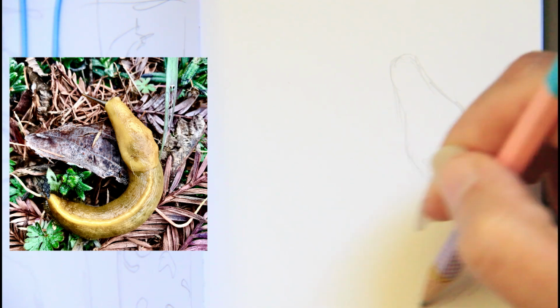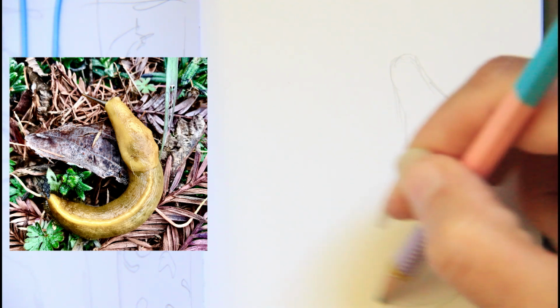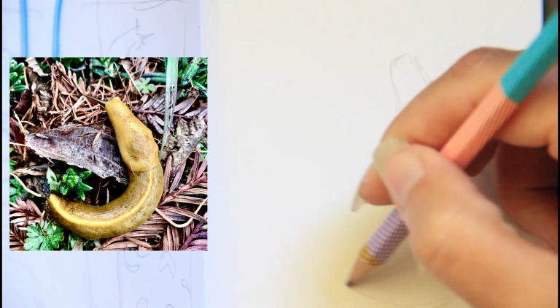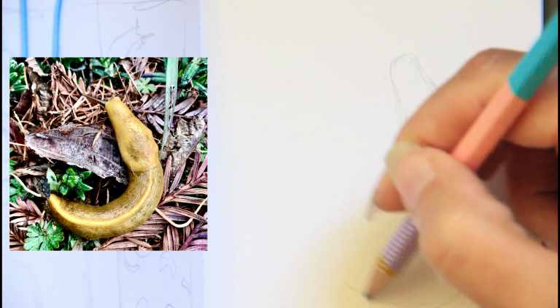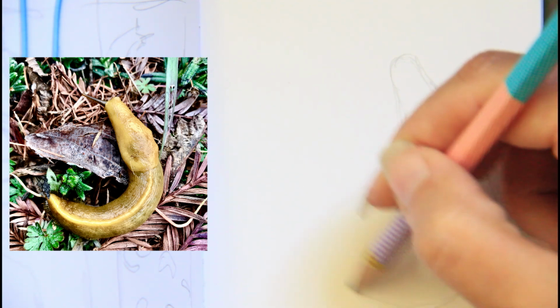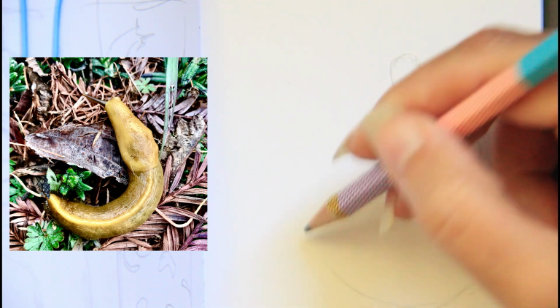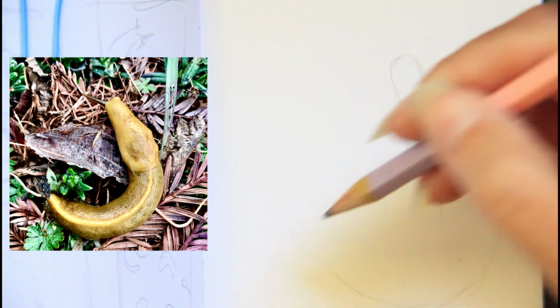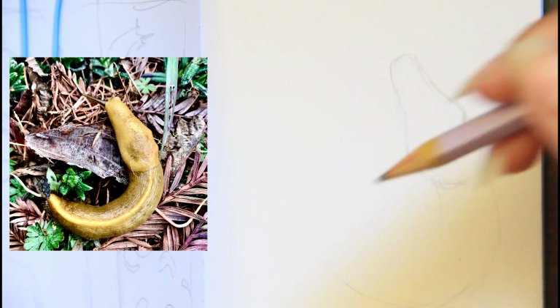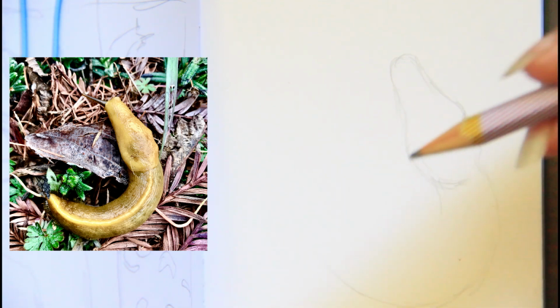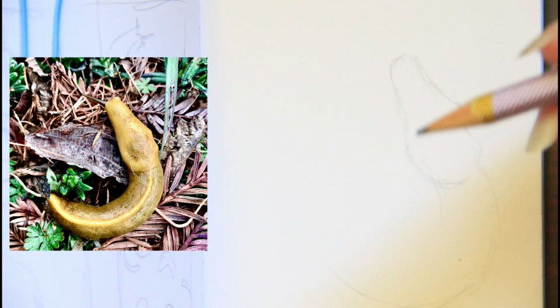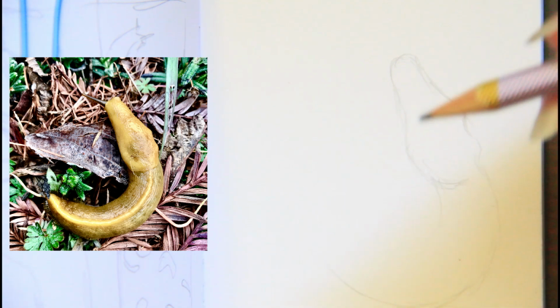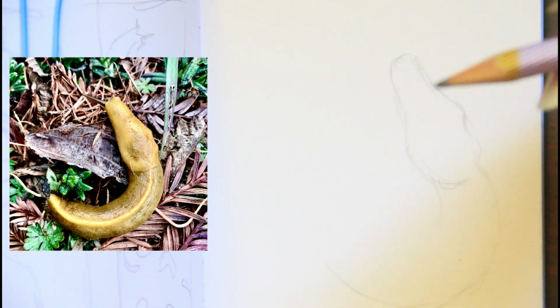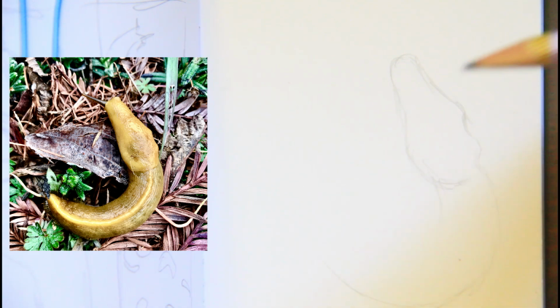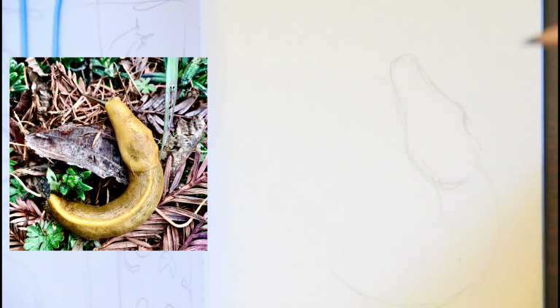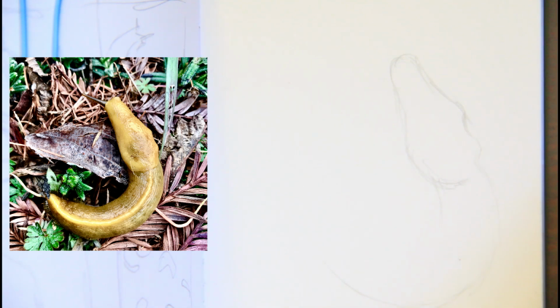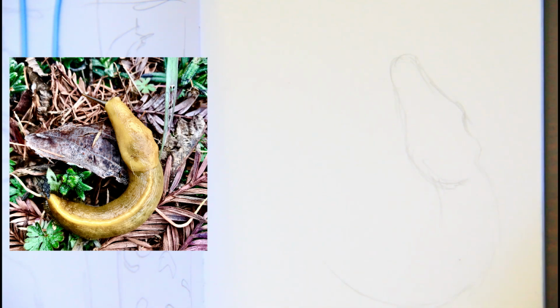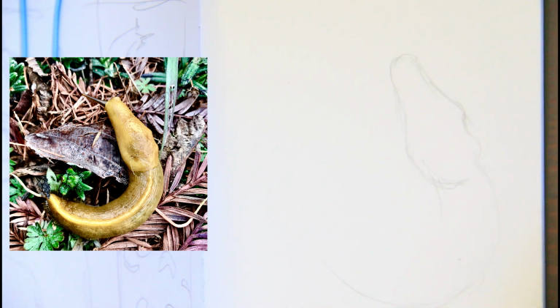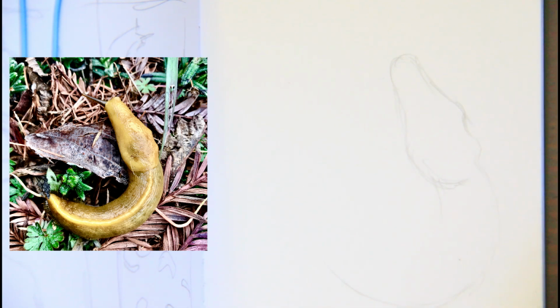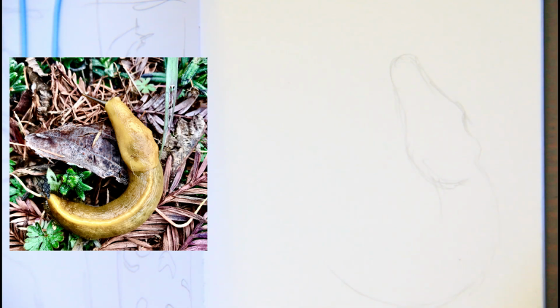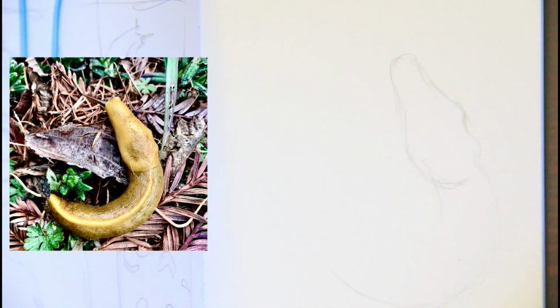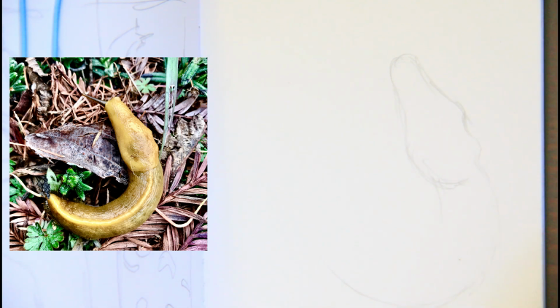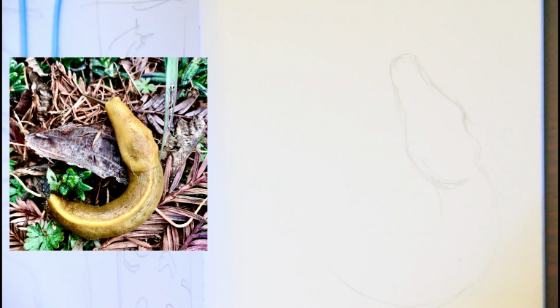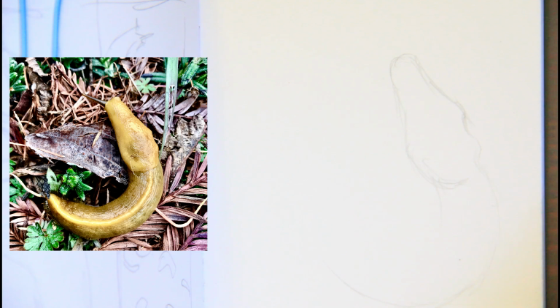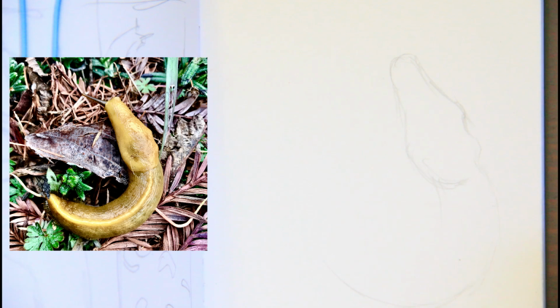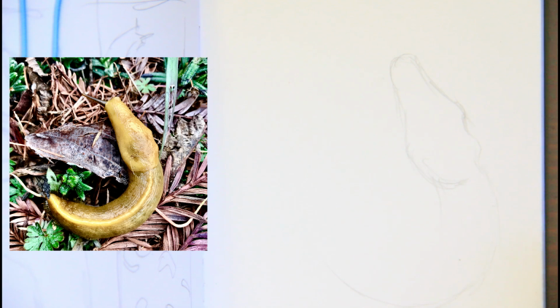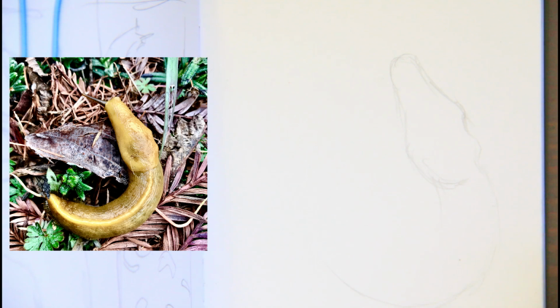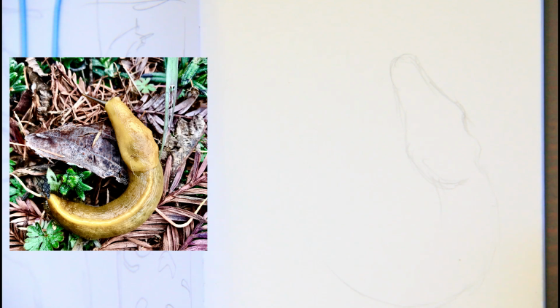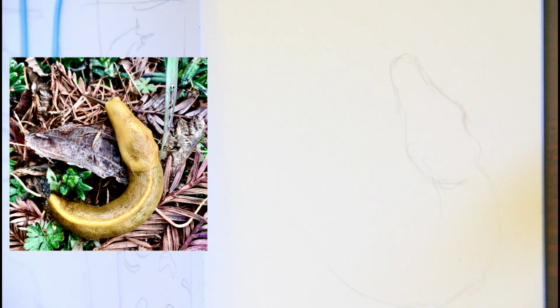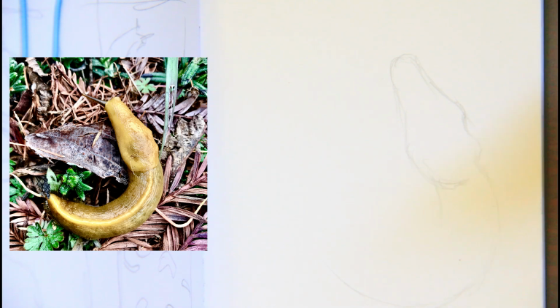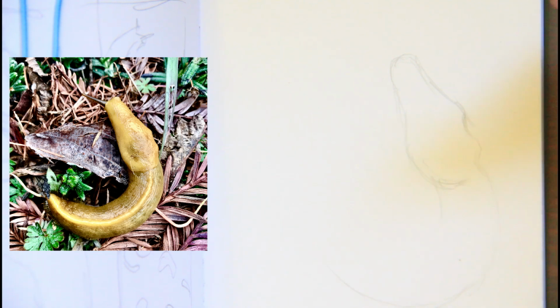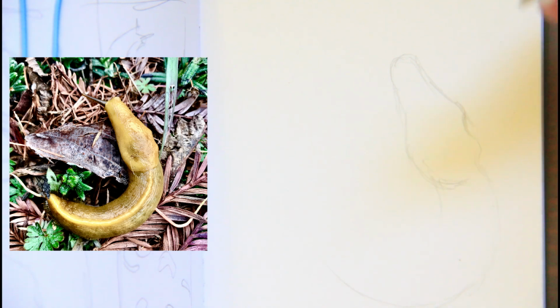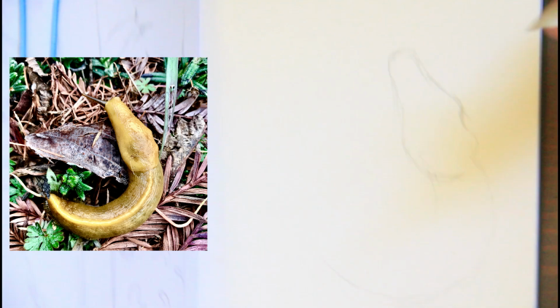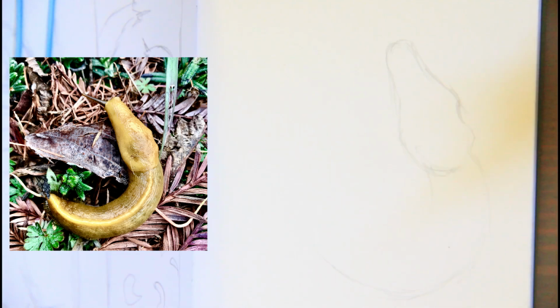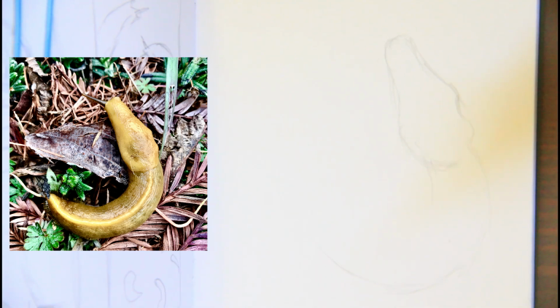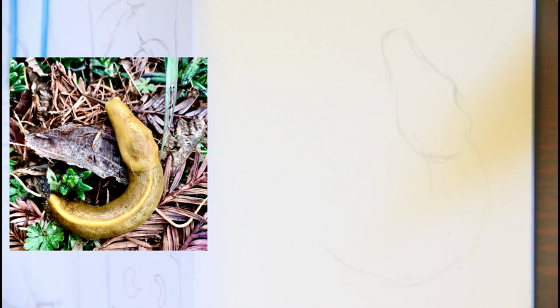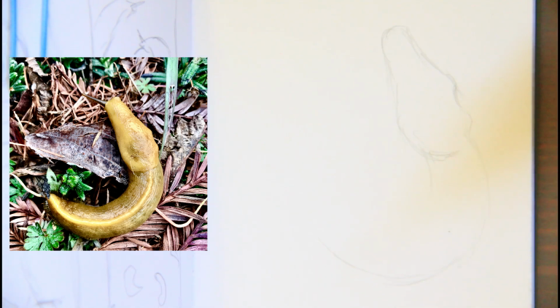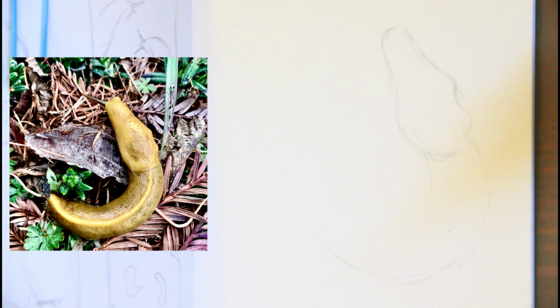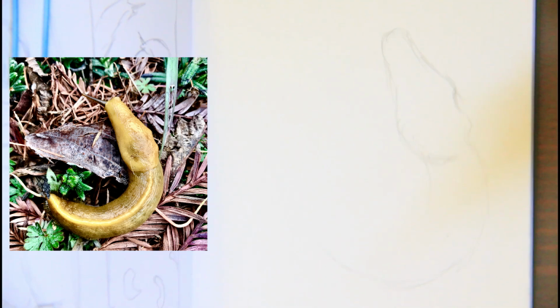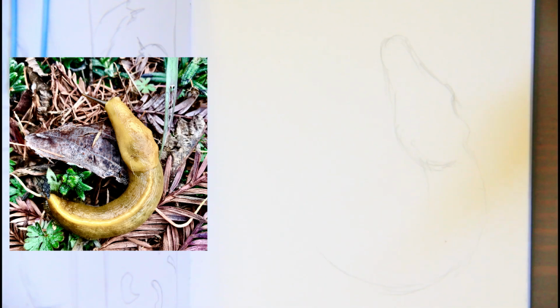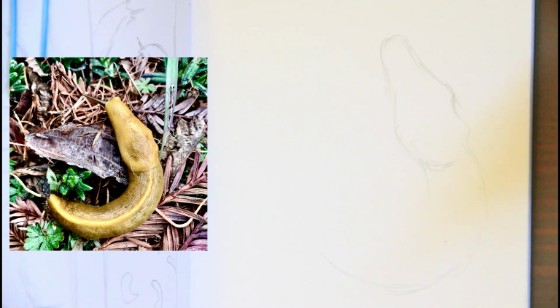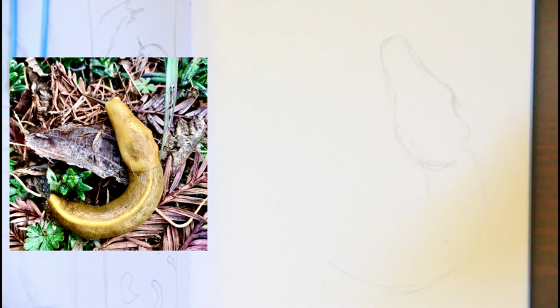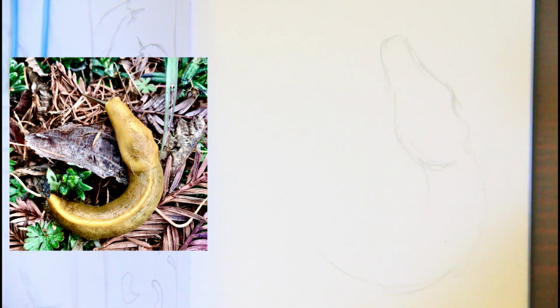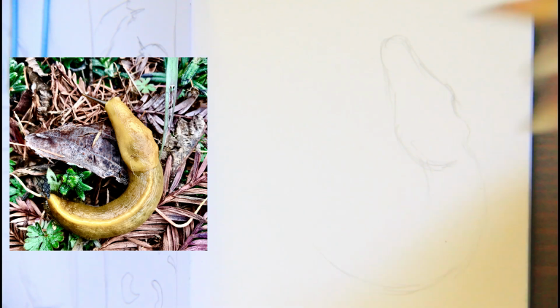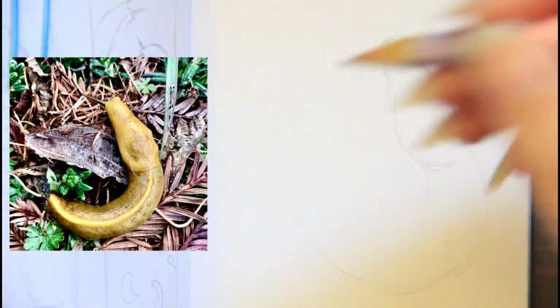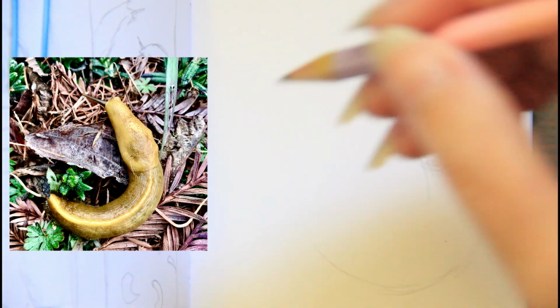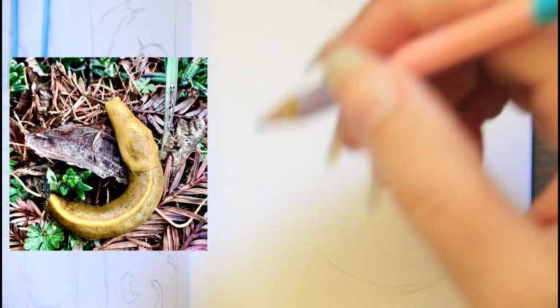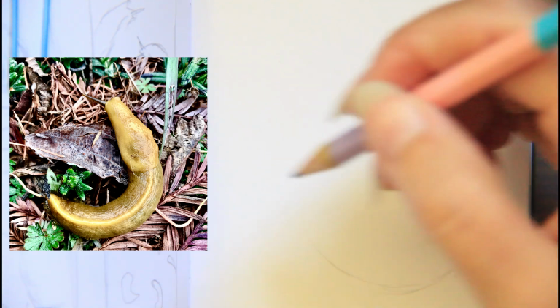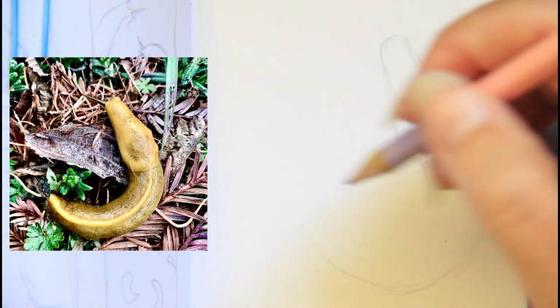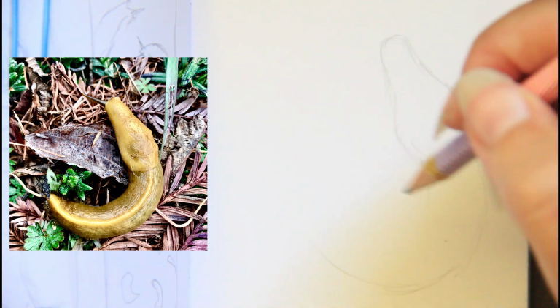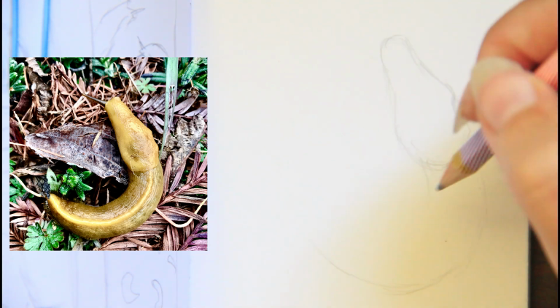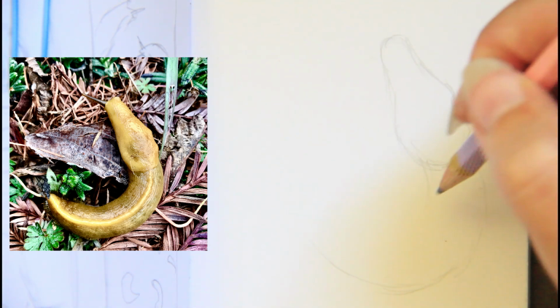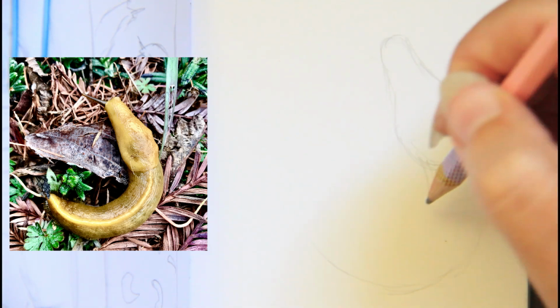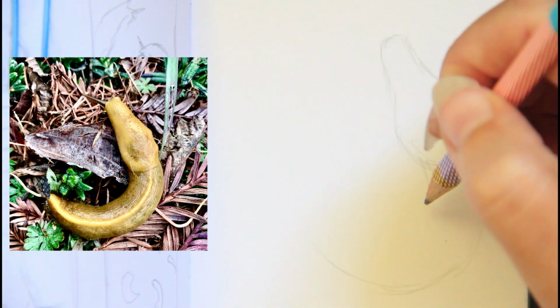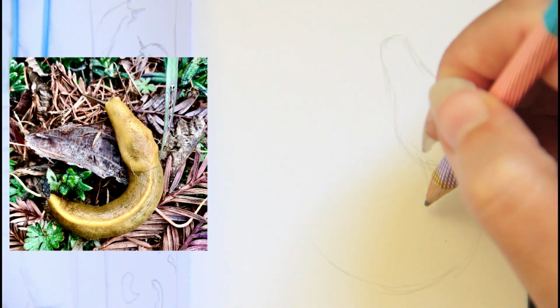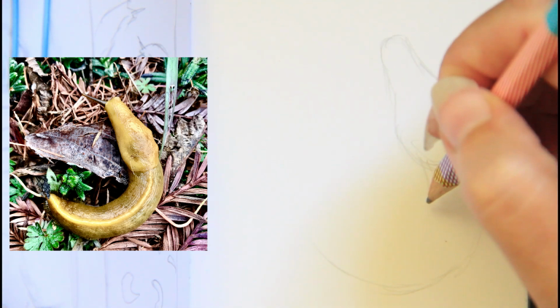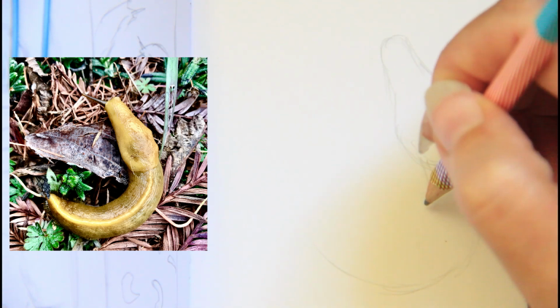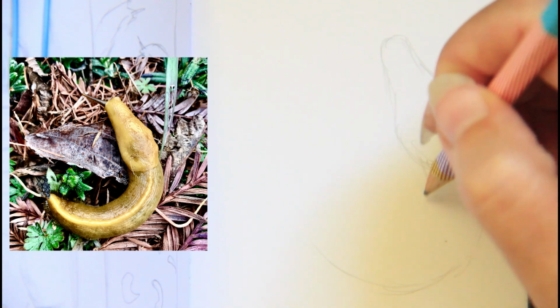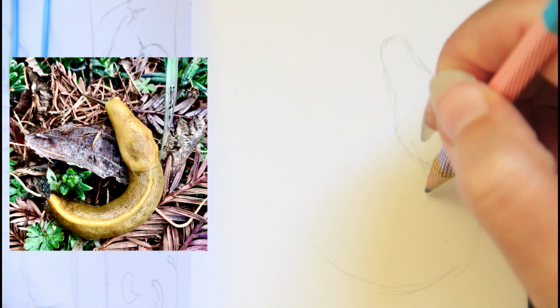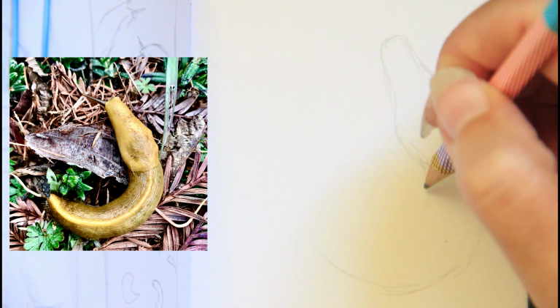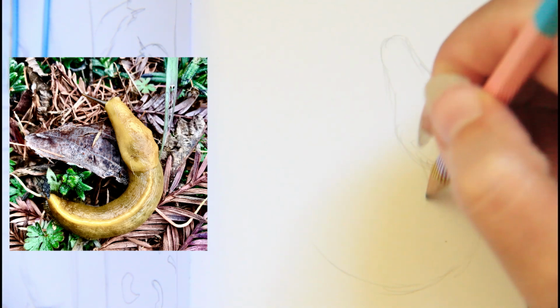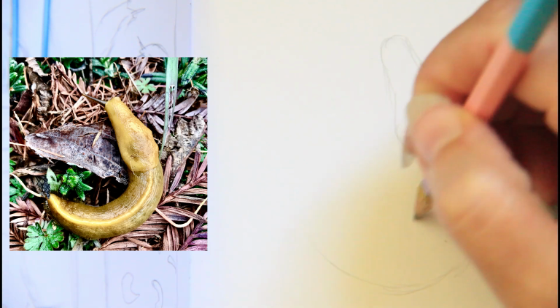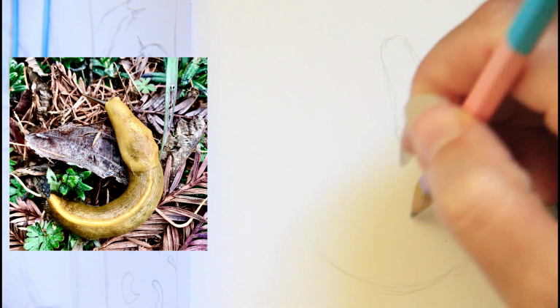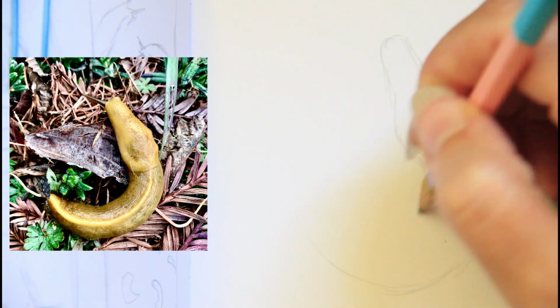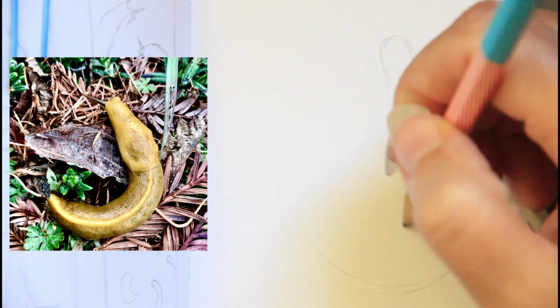This is going to be my slug. It looks like a dragon. Let's pretend it is.